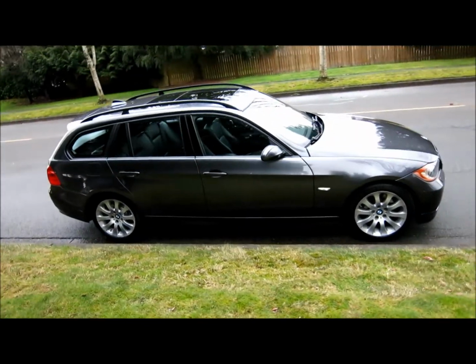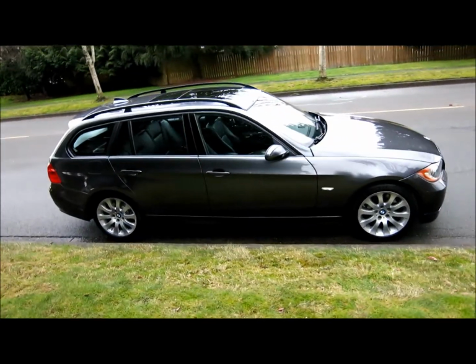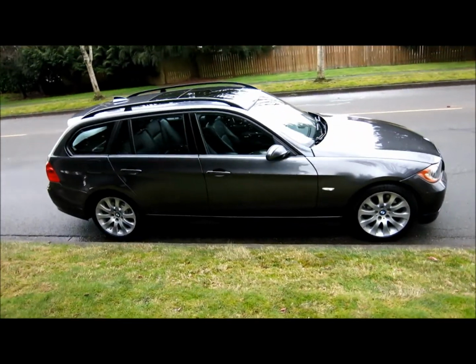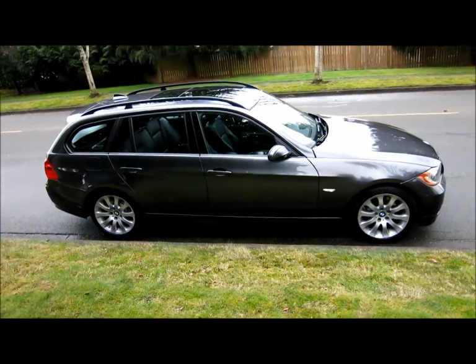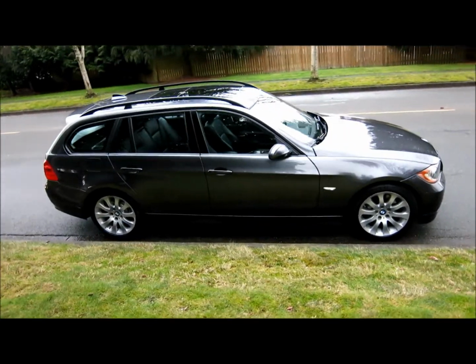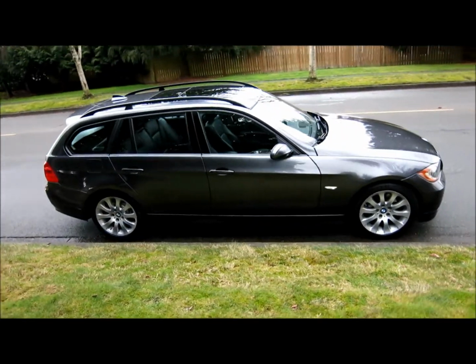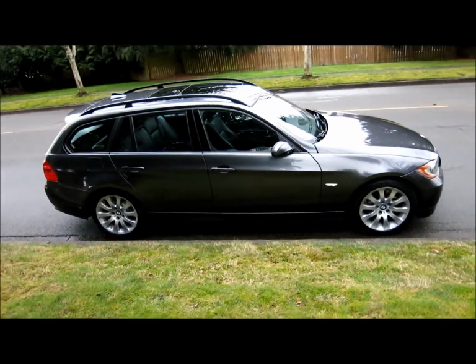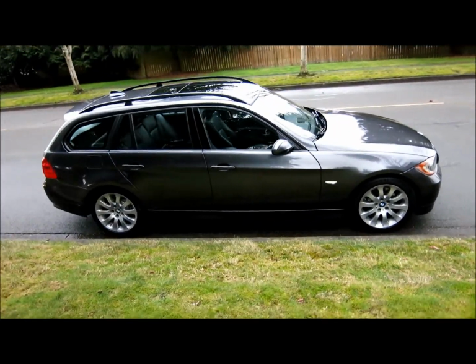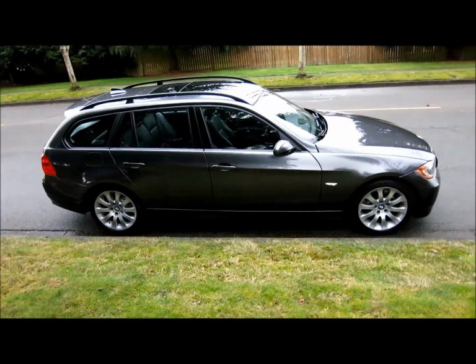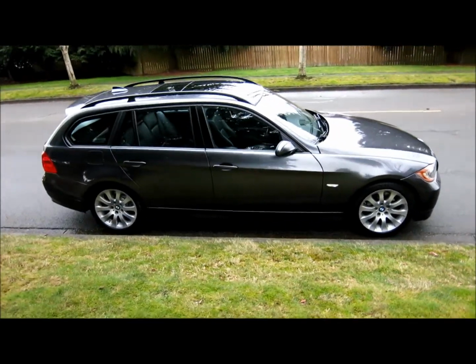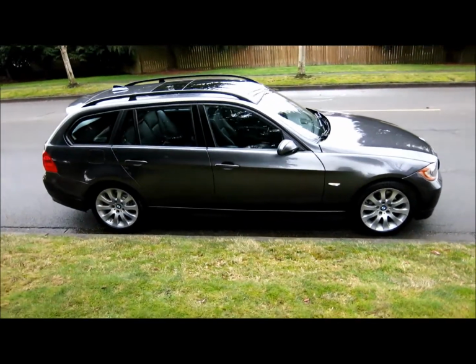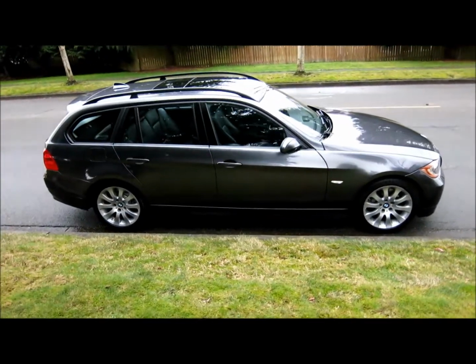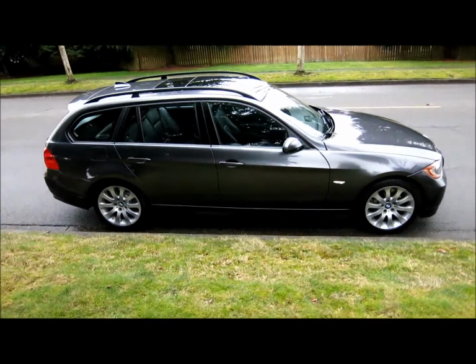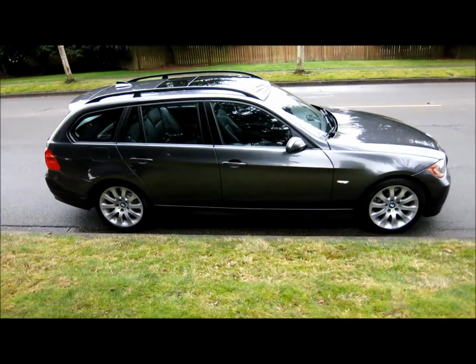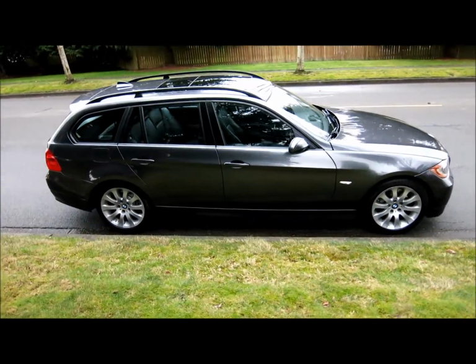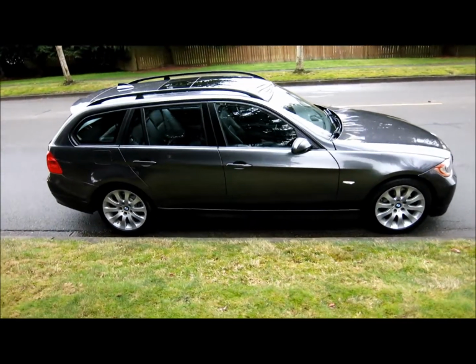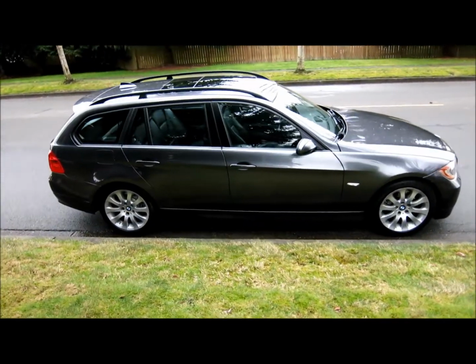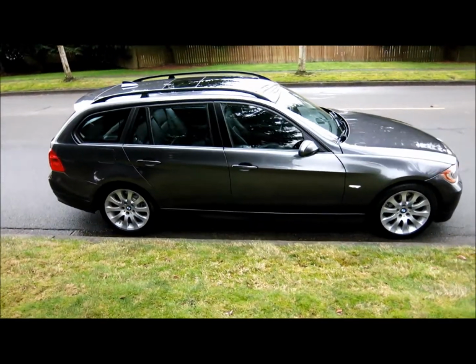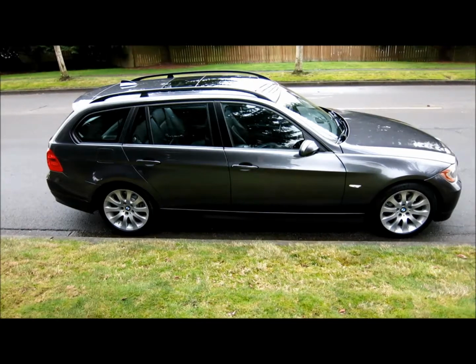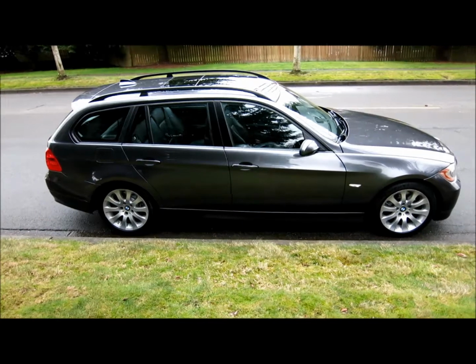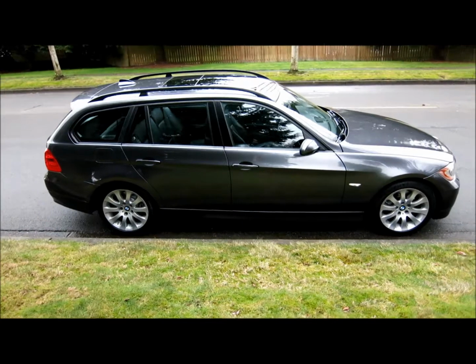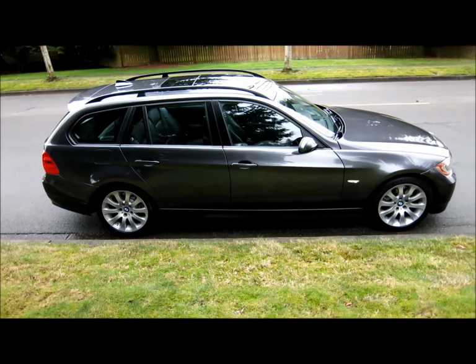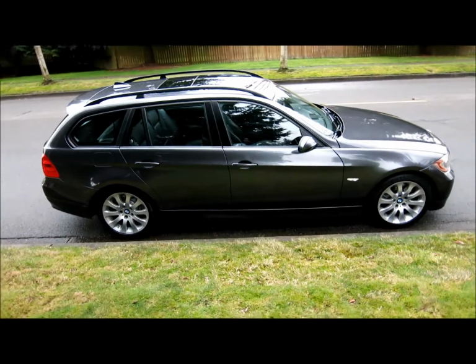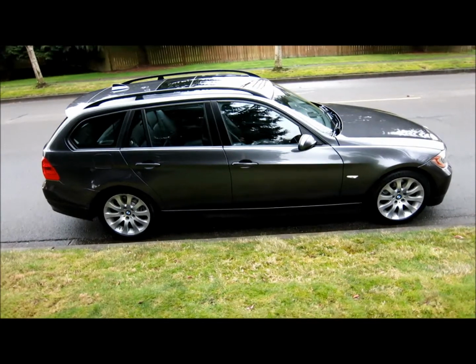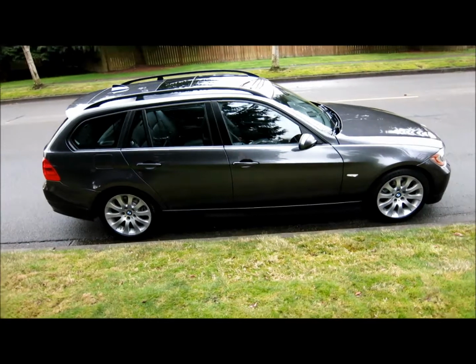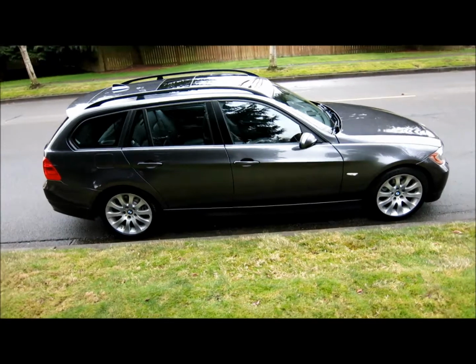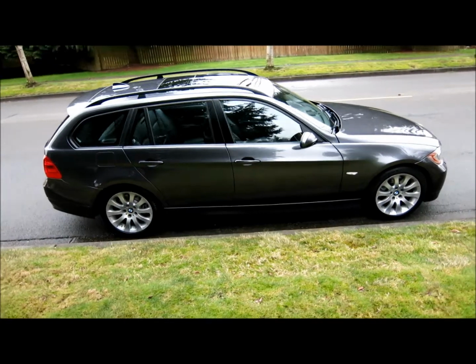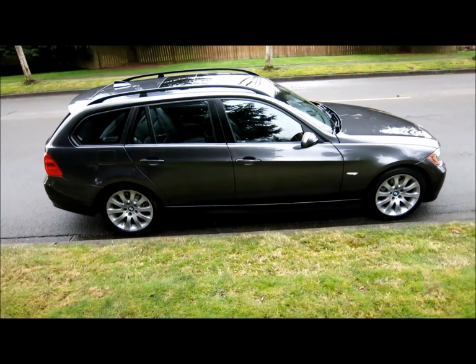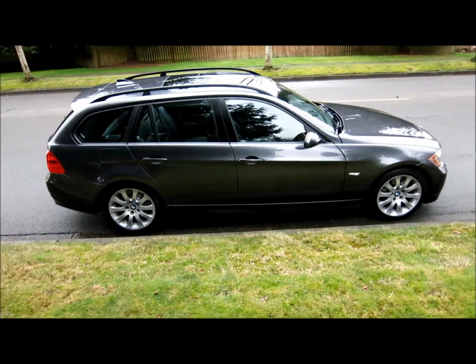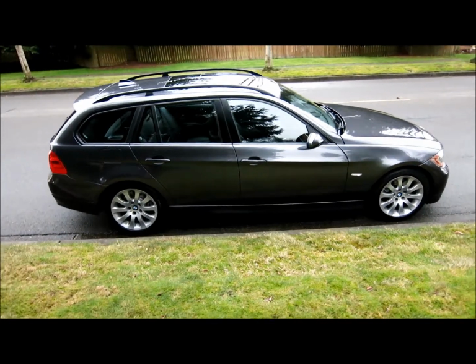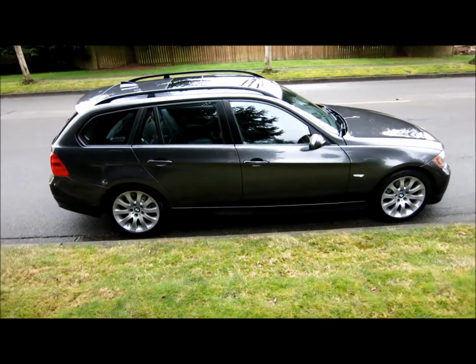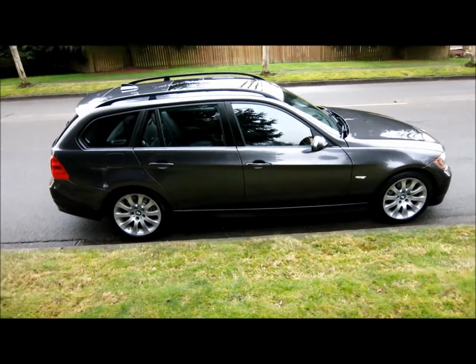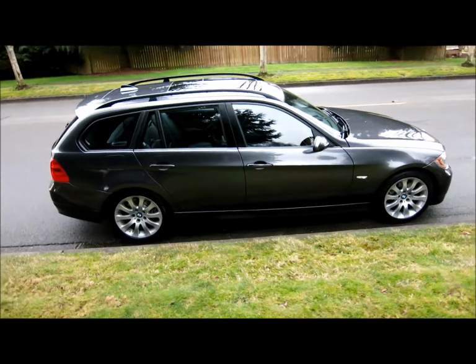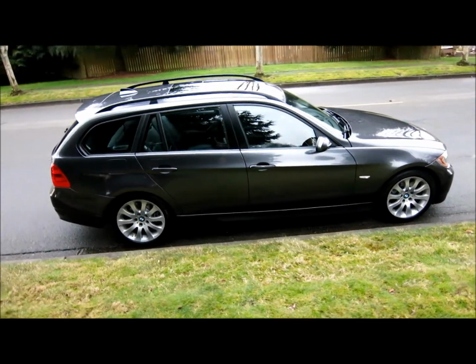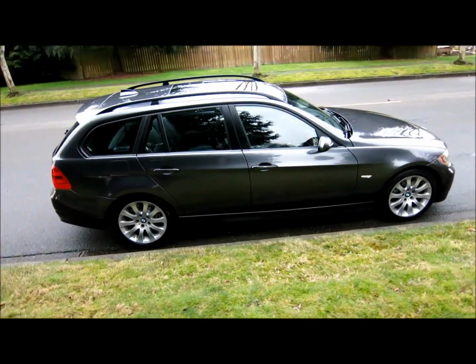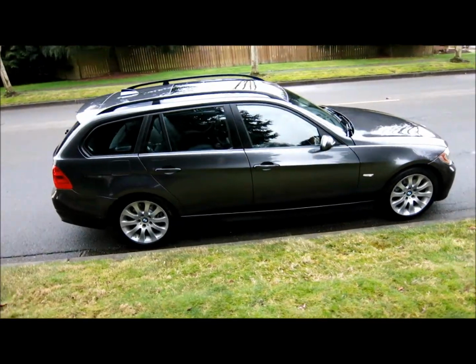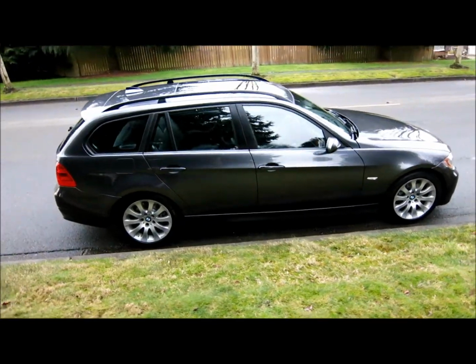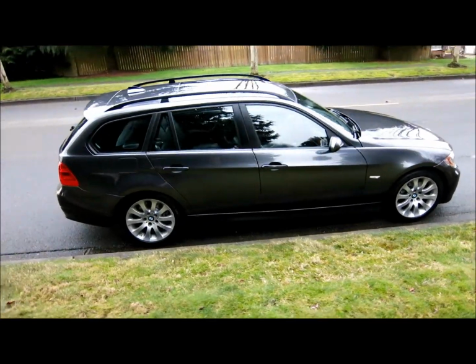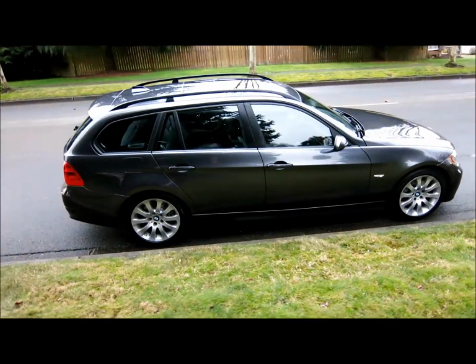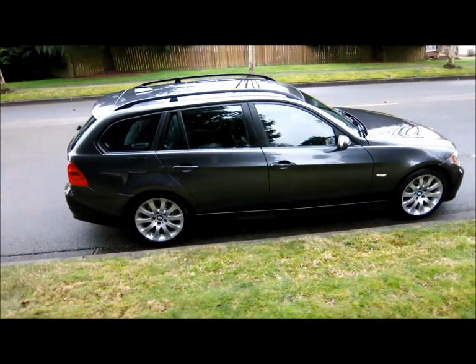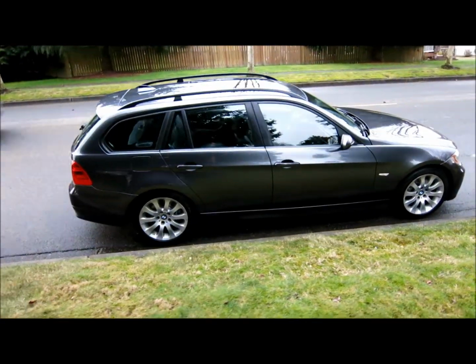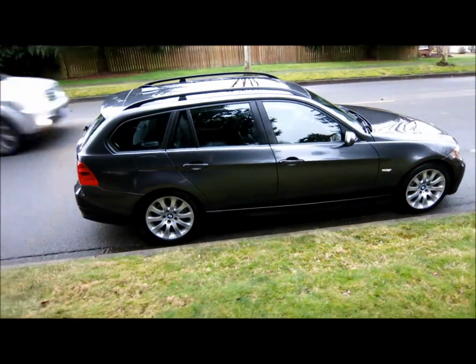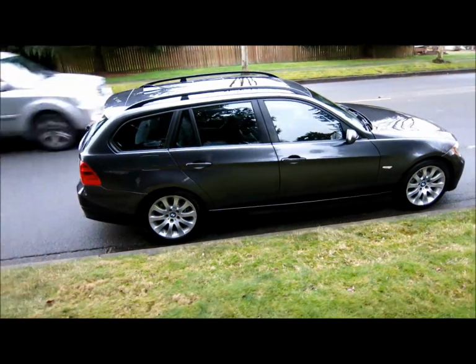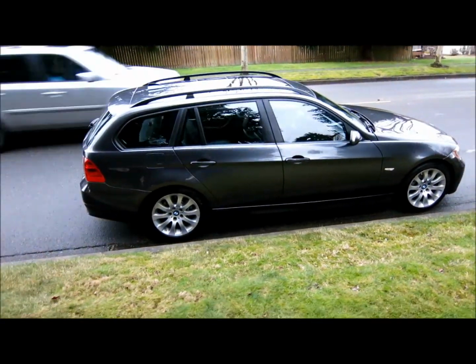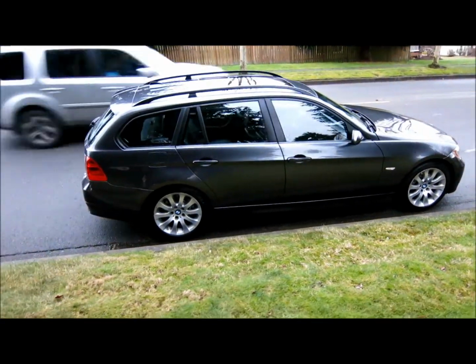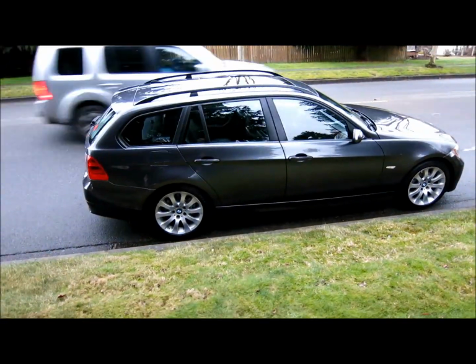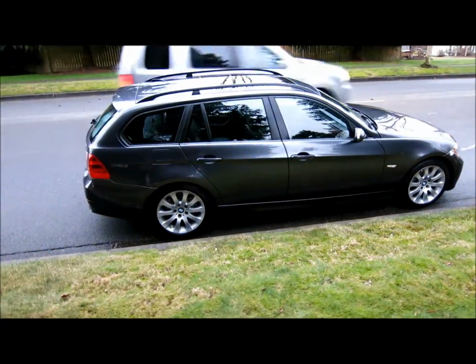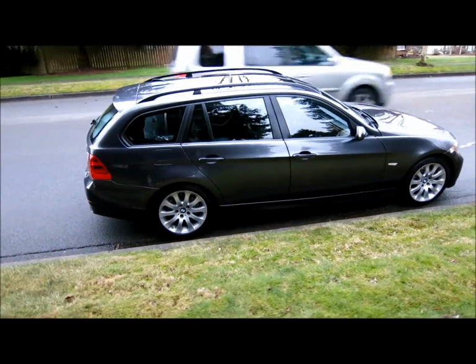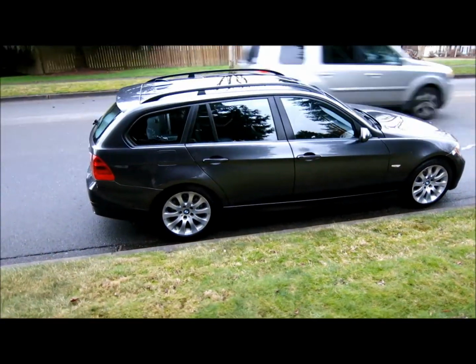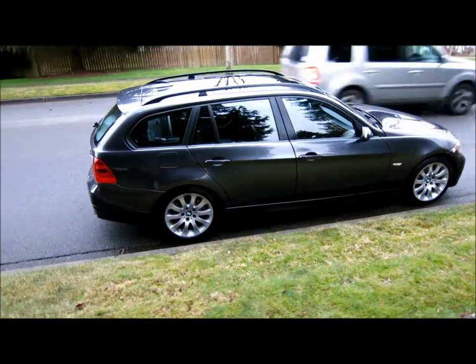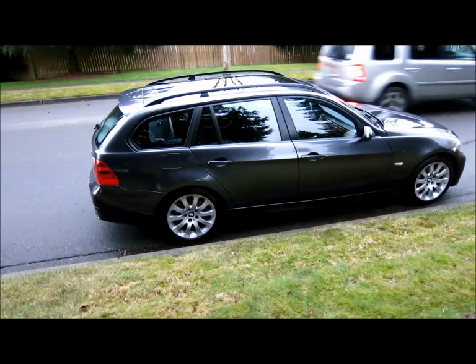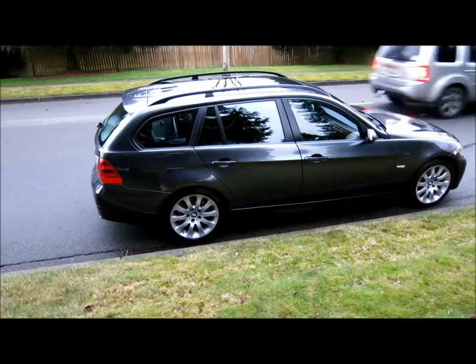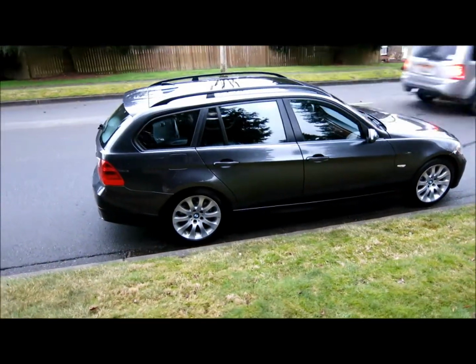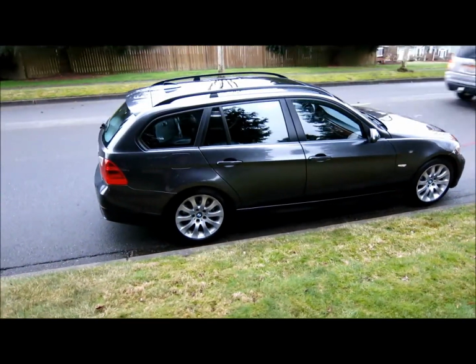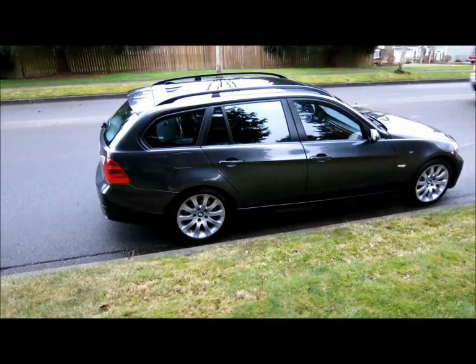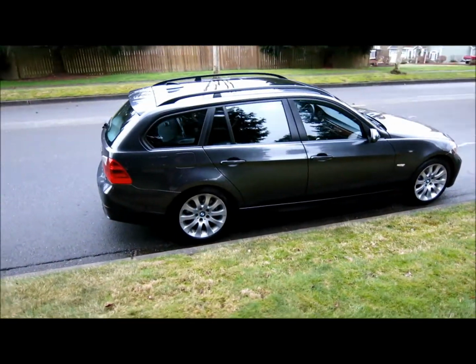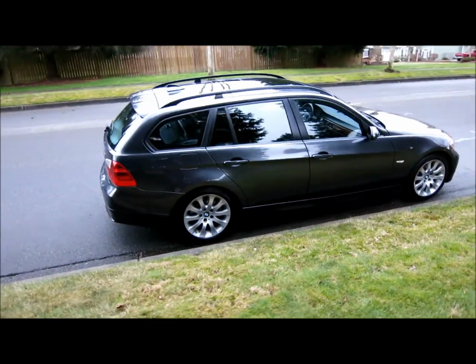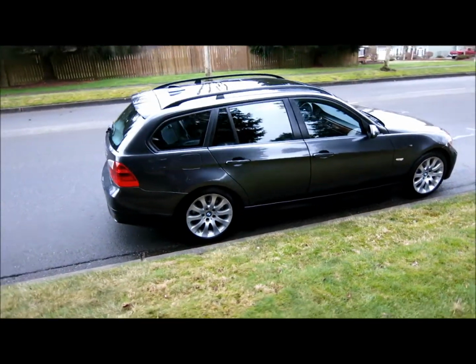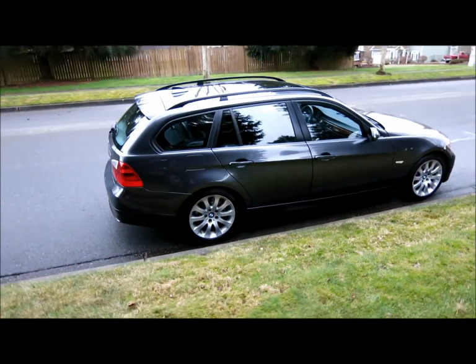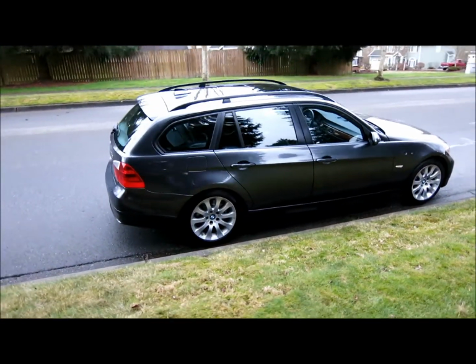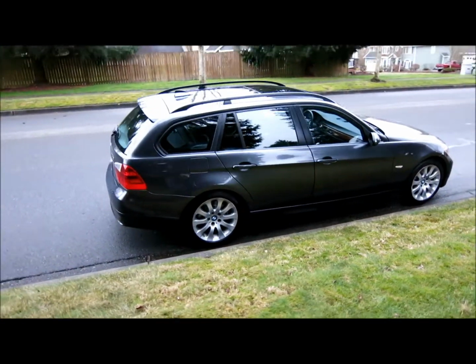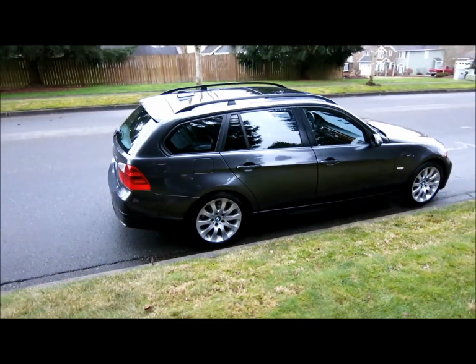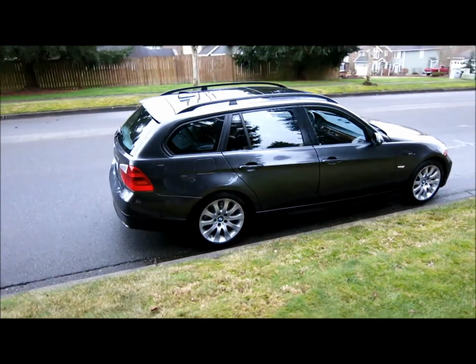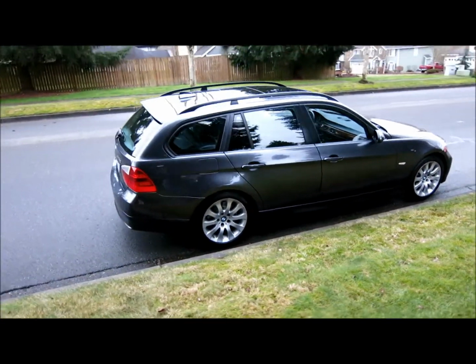It has lots of options. You can see it has a sport package on it, and a panoramic sunroof which is the full length of the car.